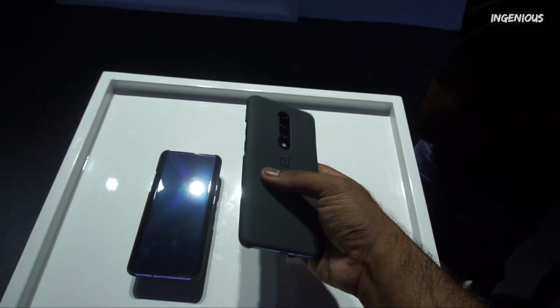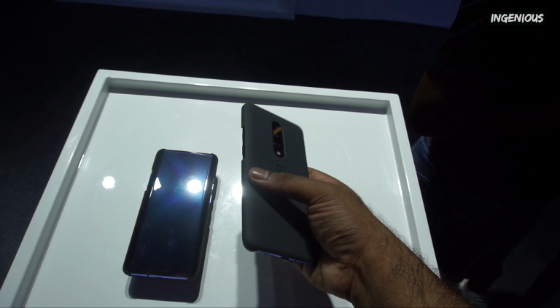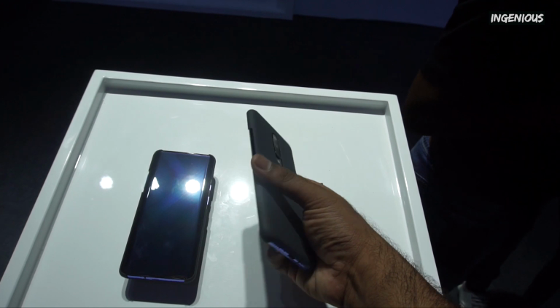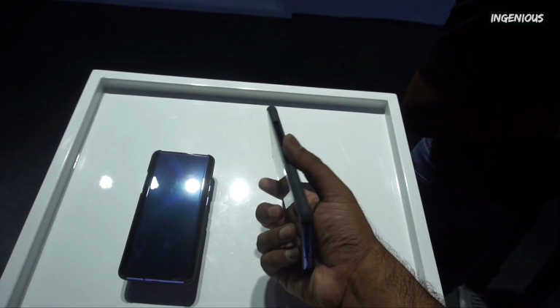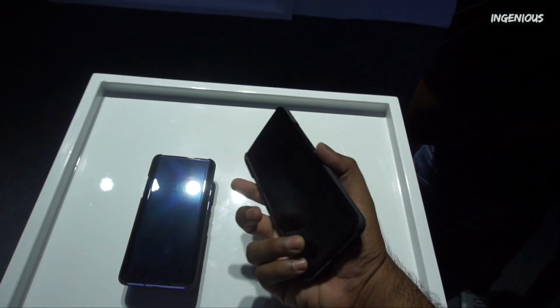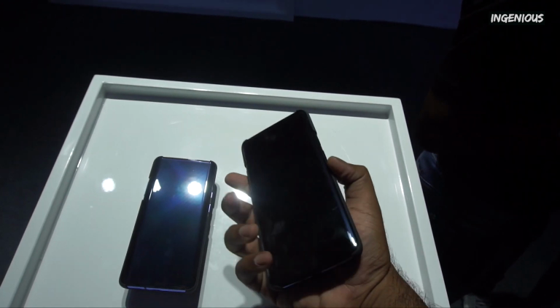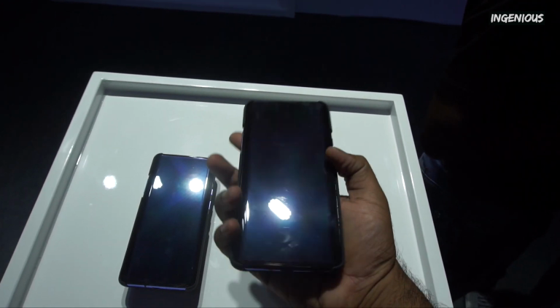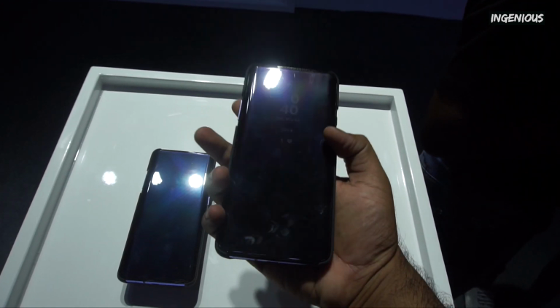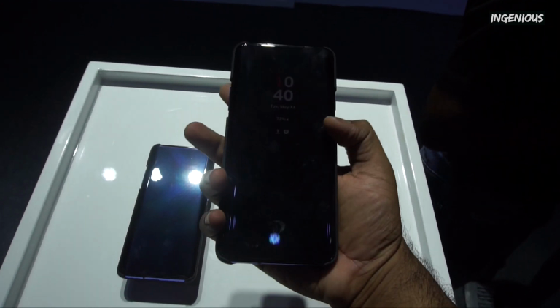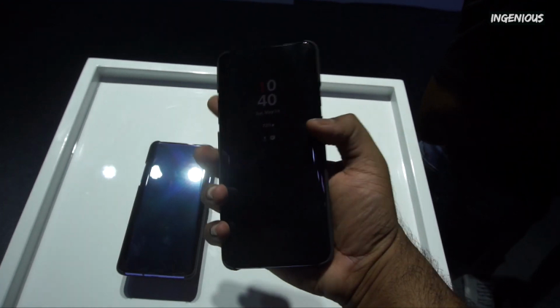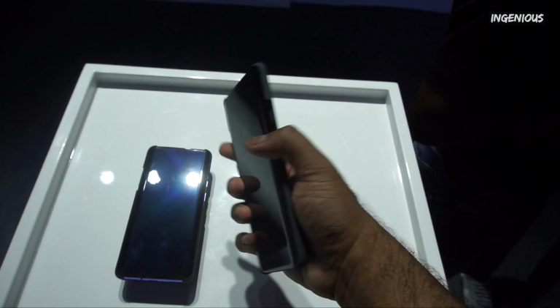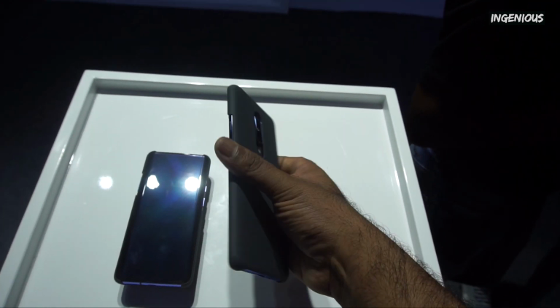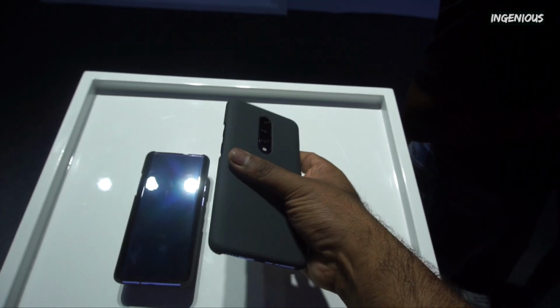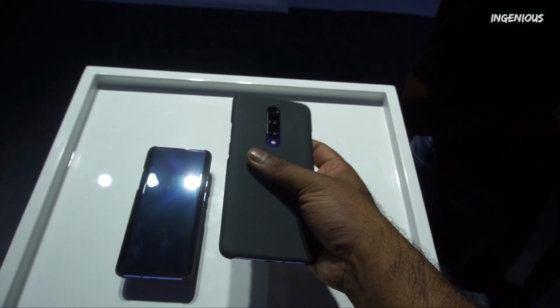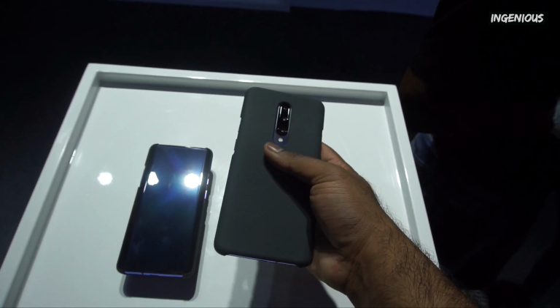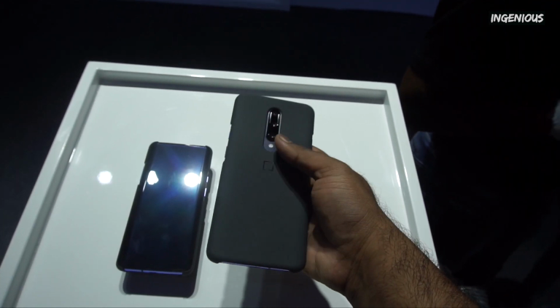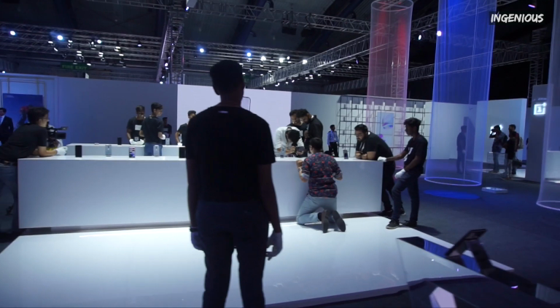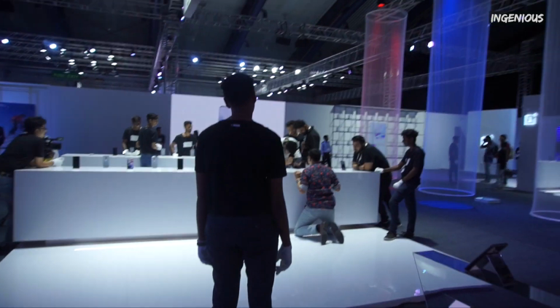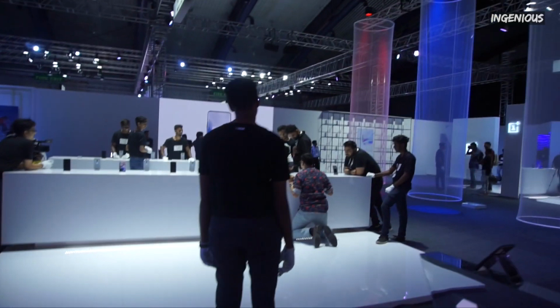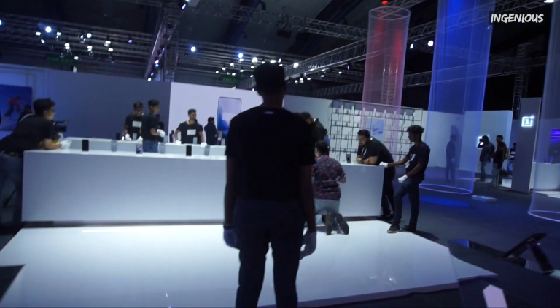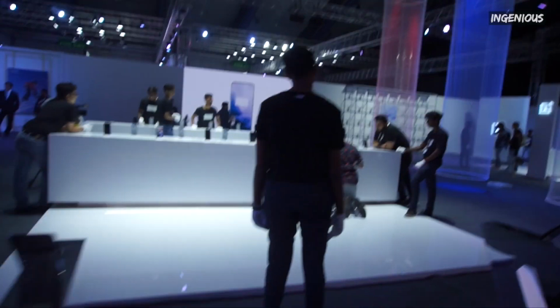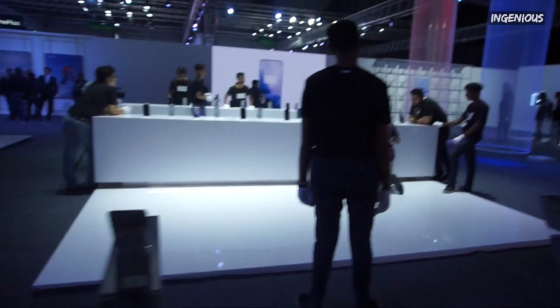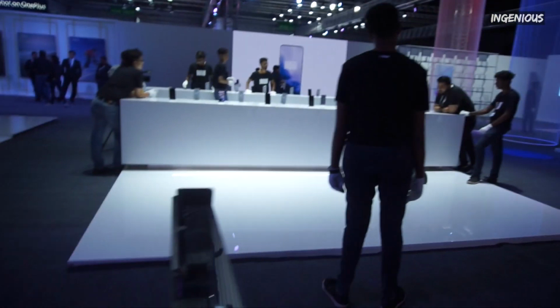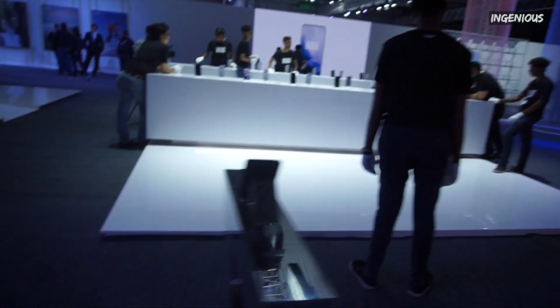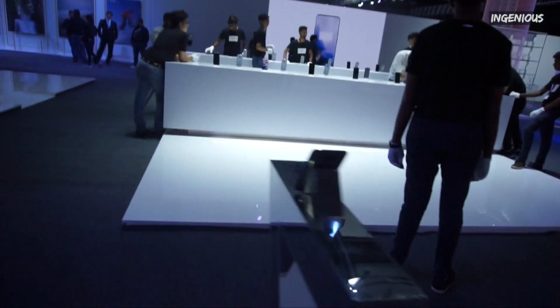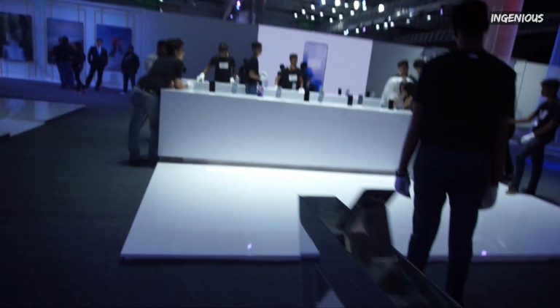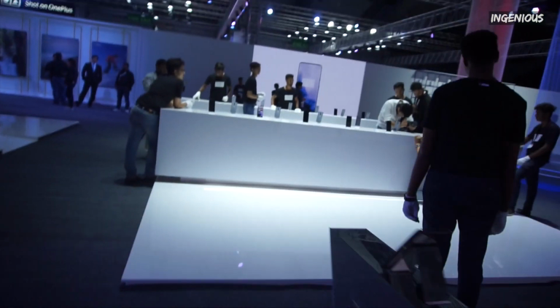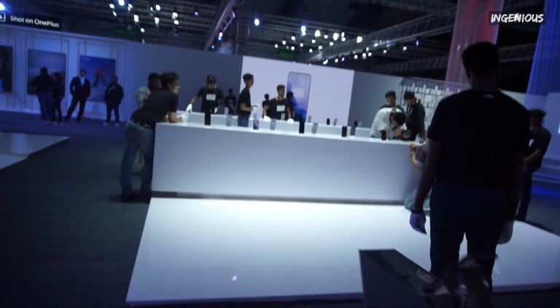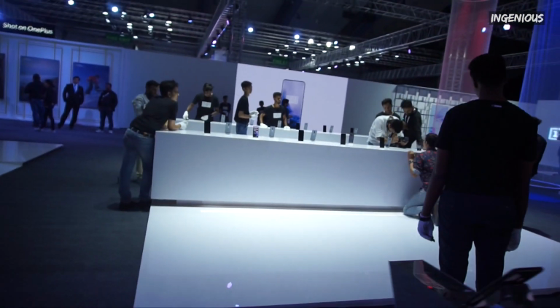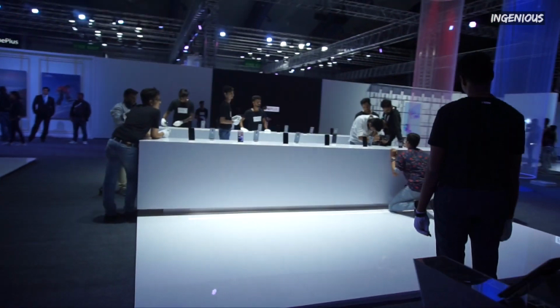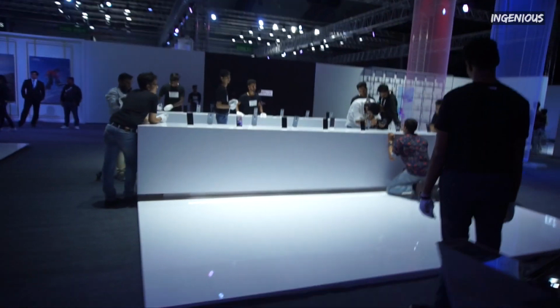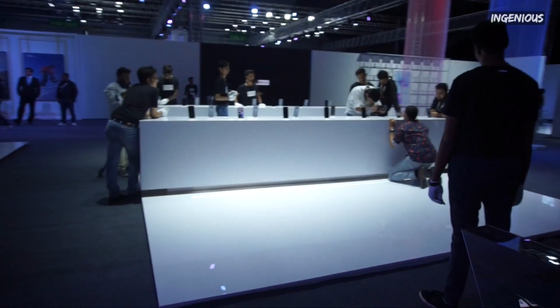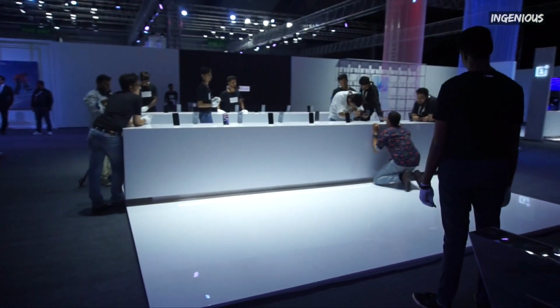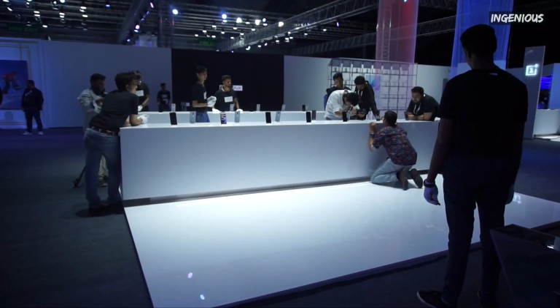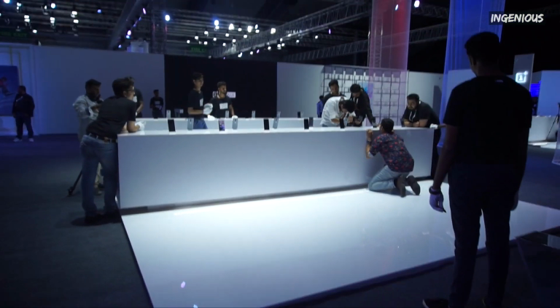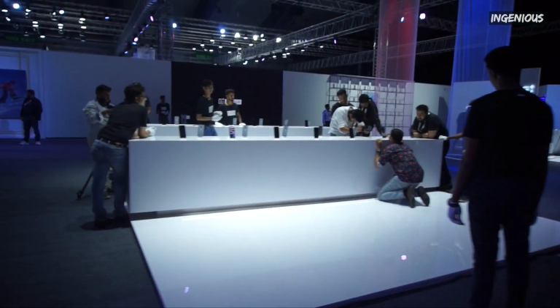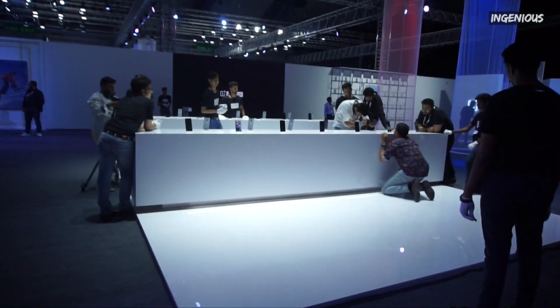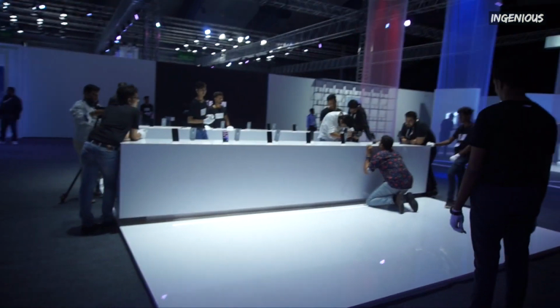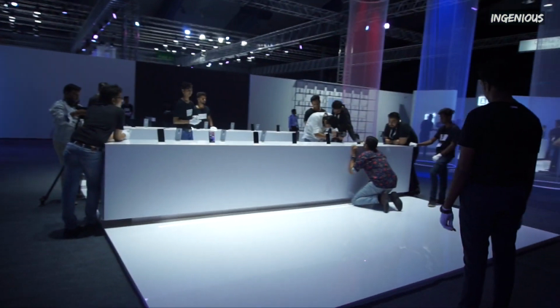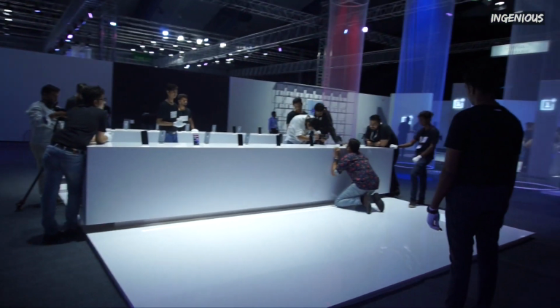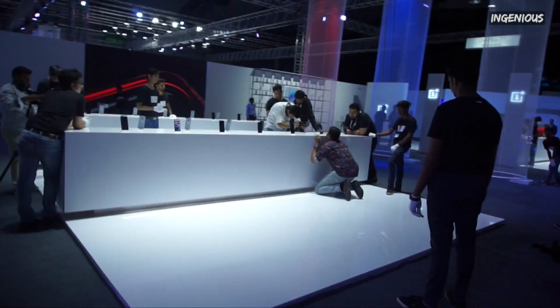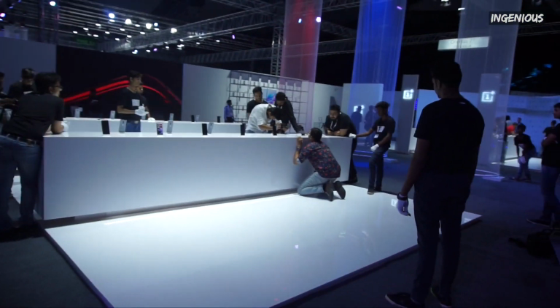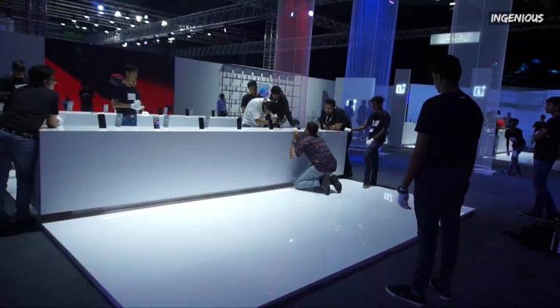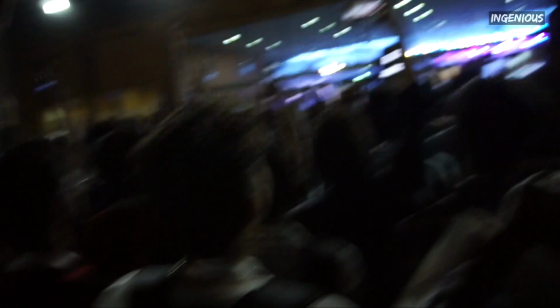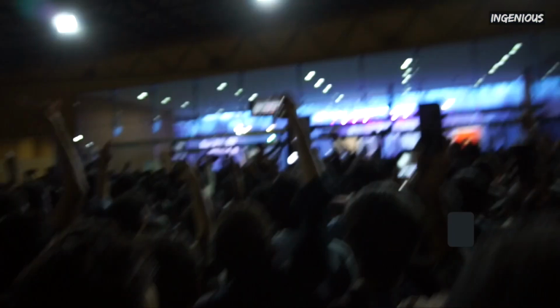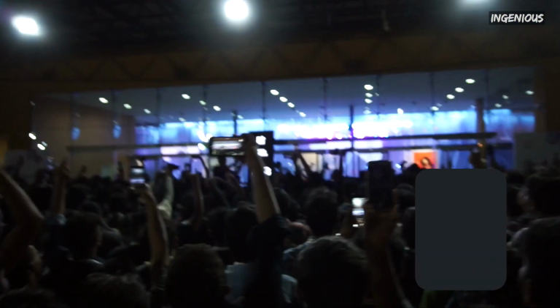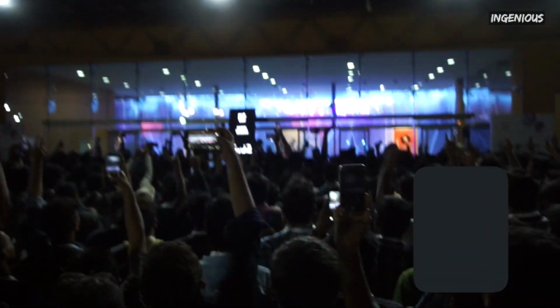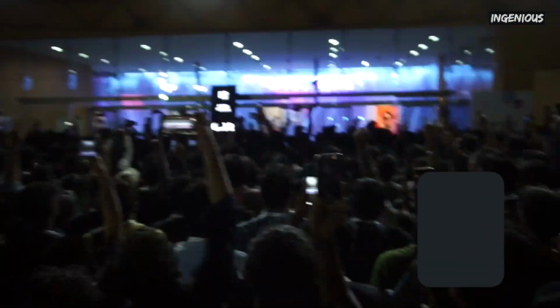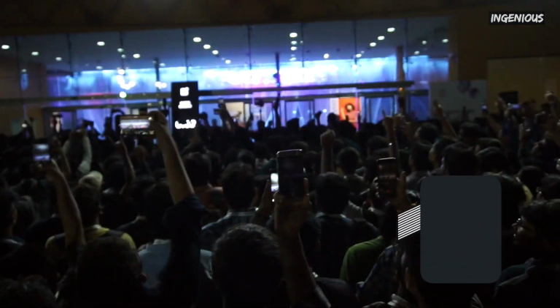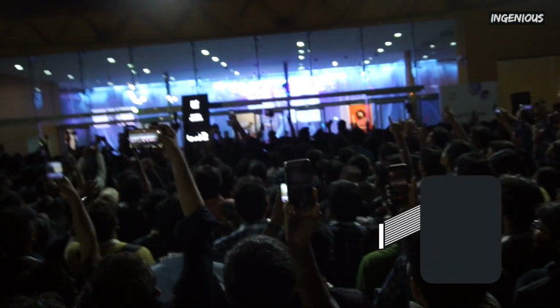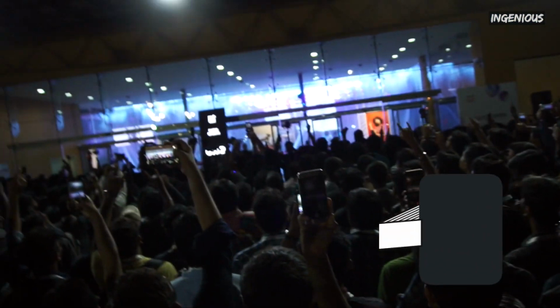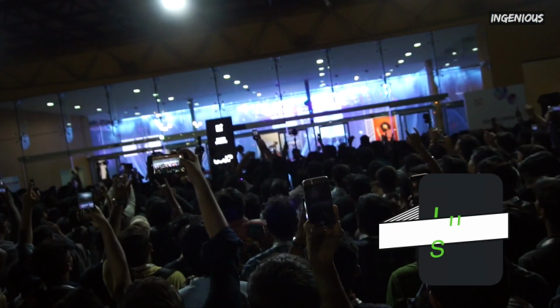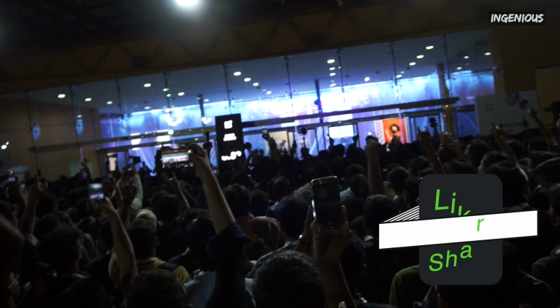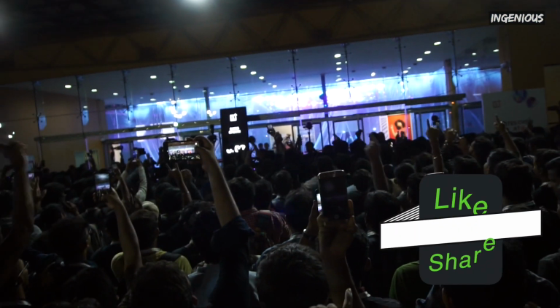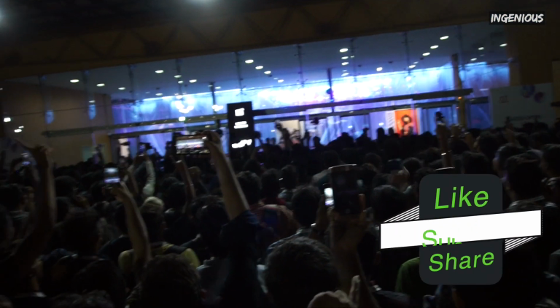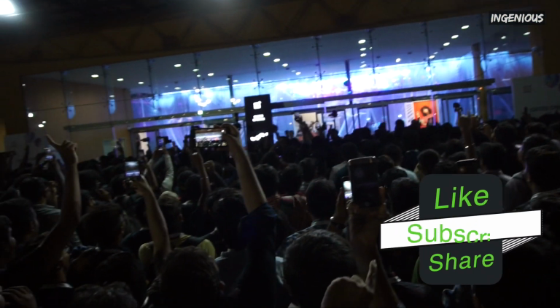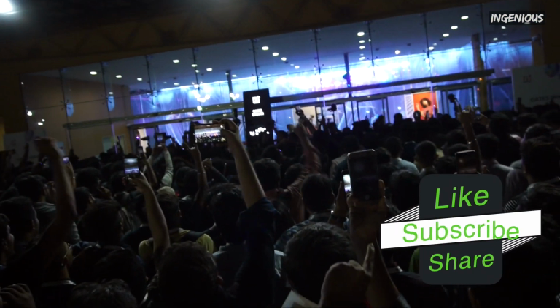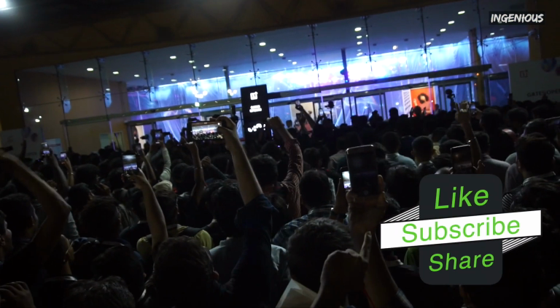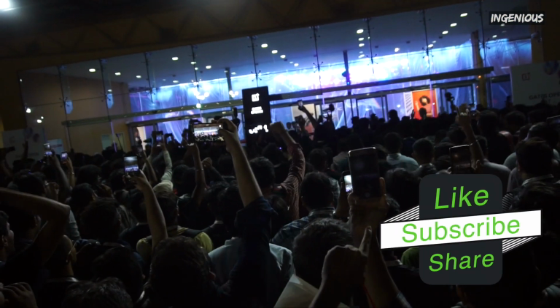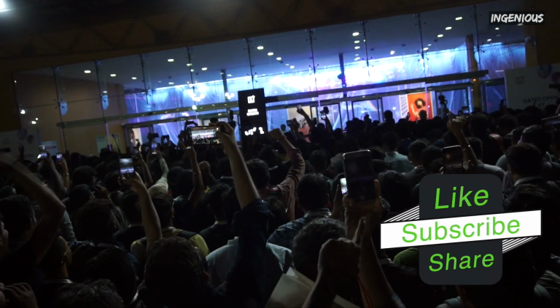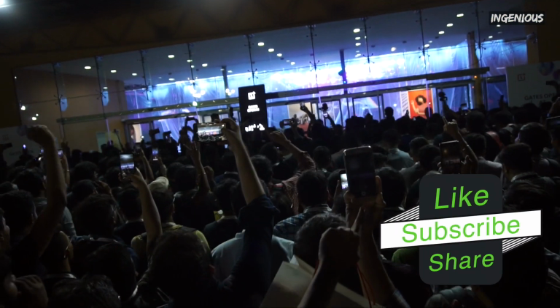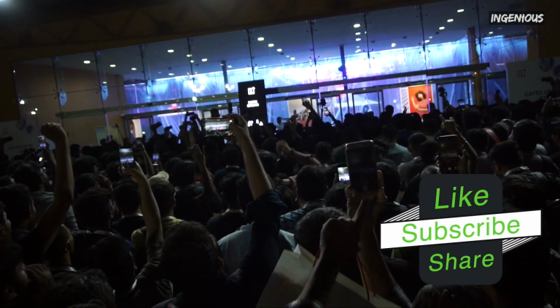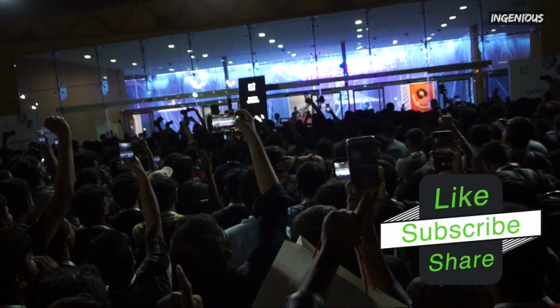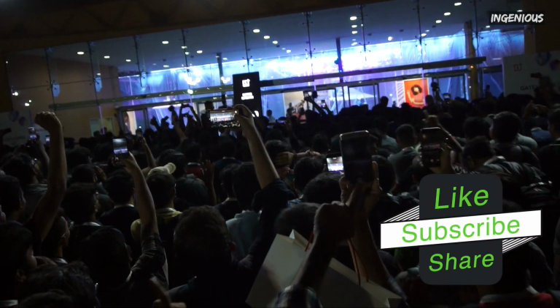Aur ek video hoga dedicated for the OnePlus 7 launch event, jisme hum gehraai se jaenge.